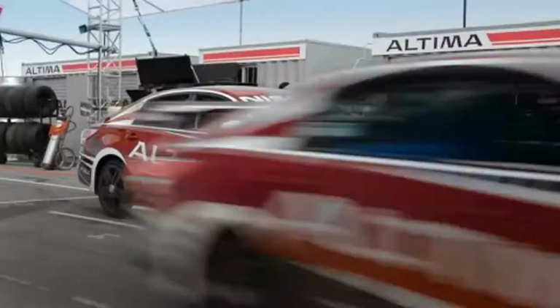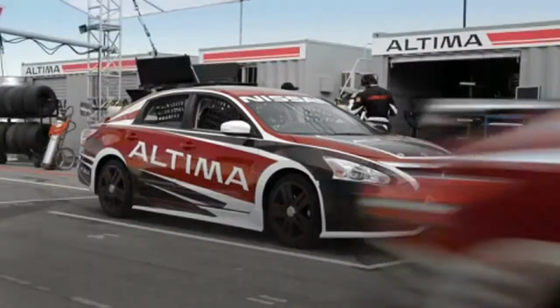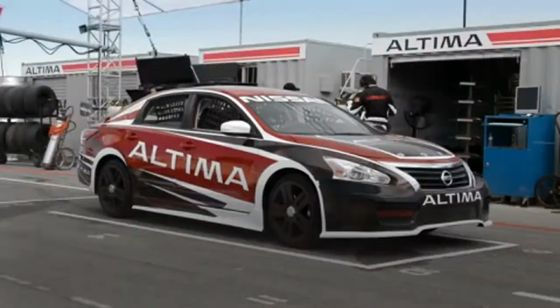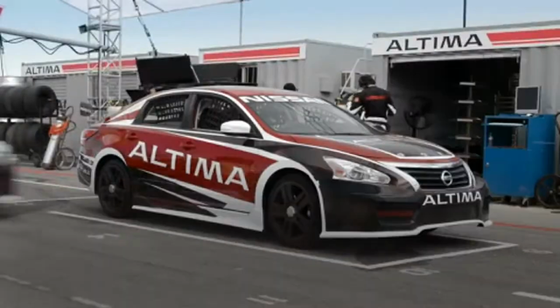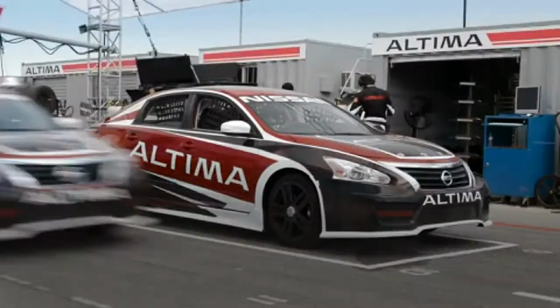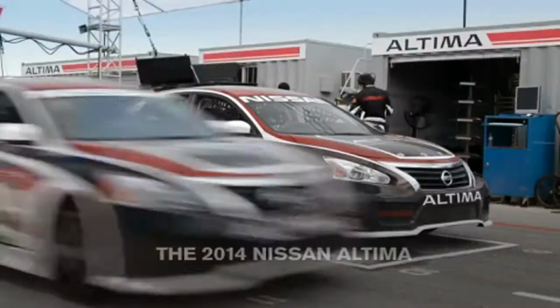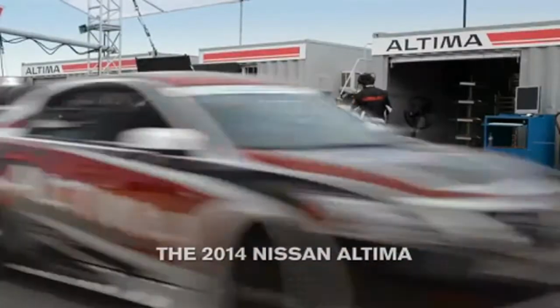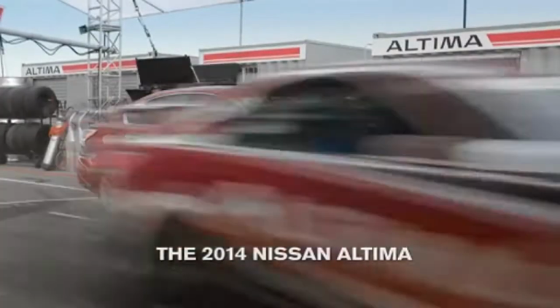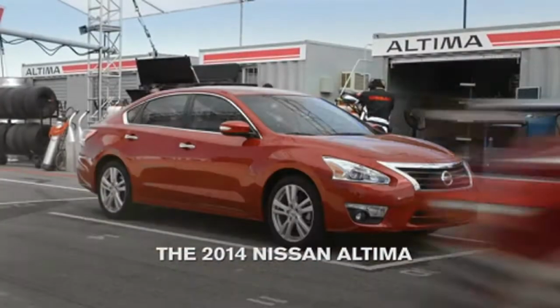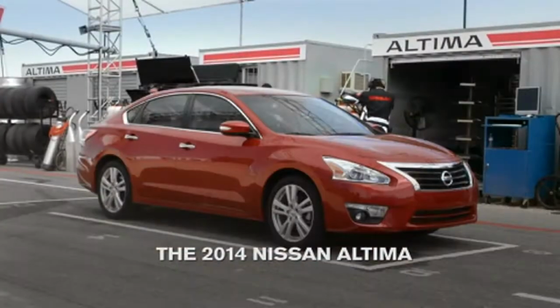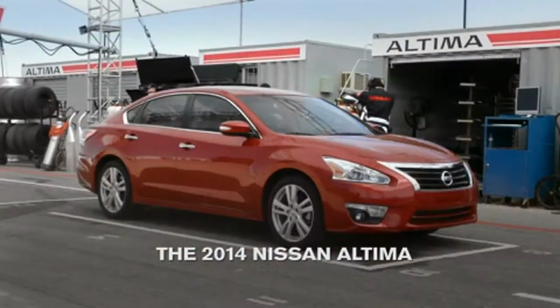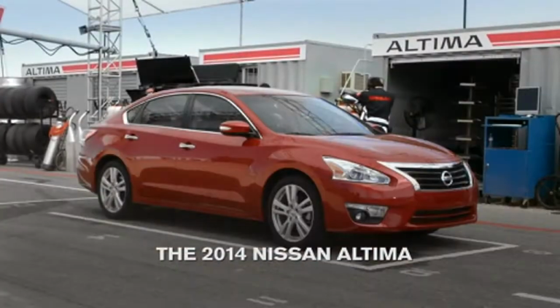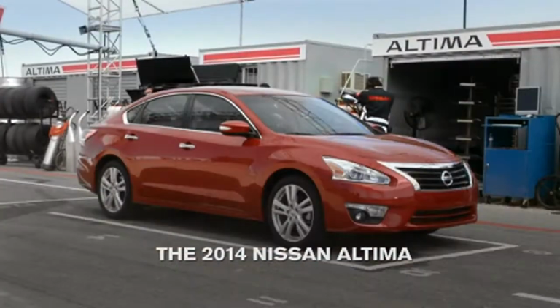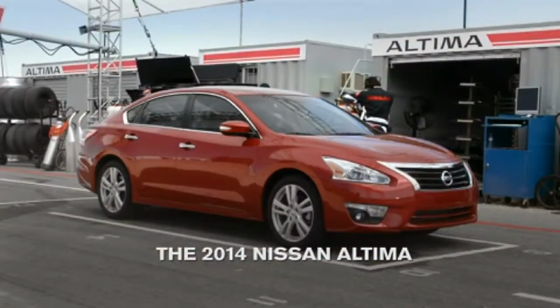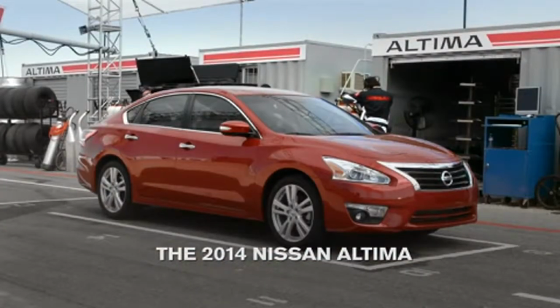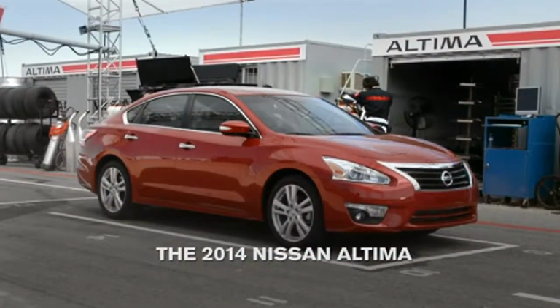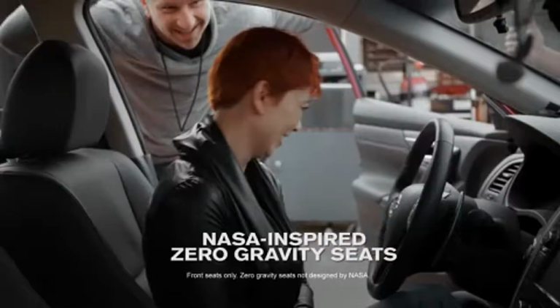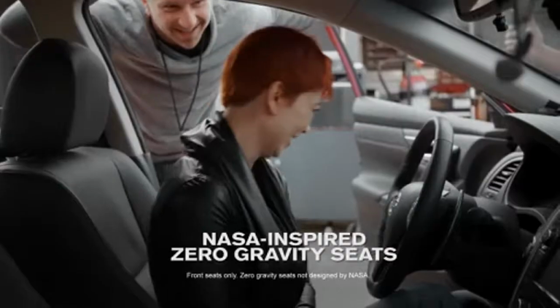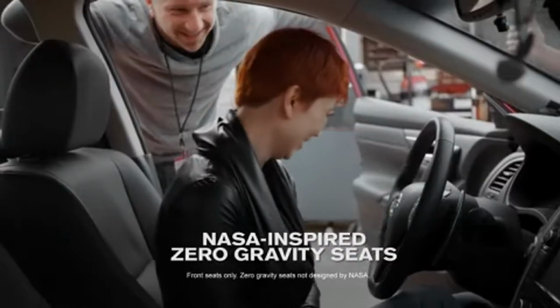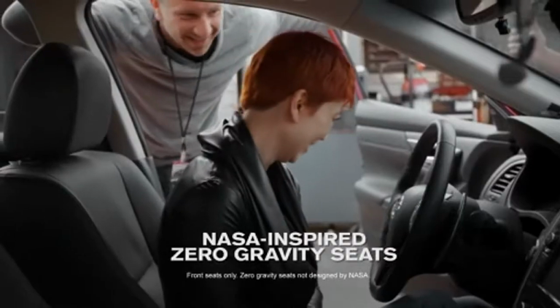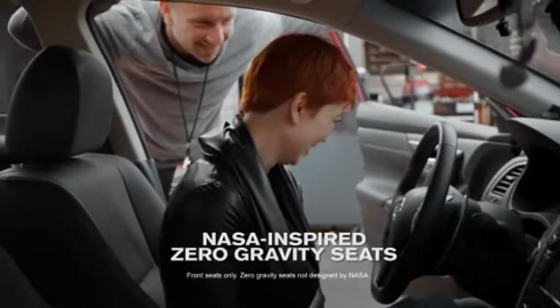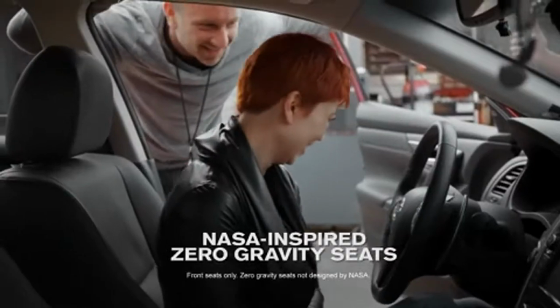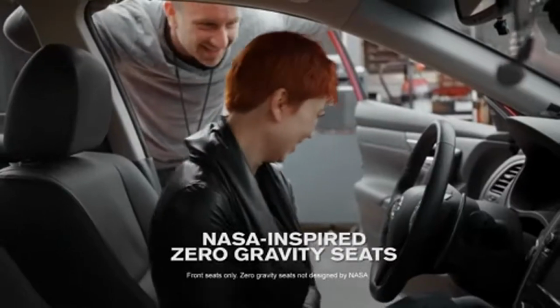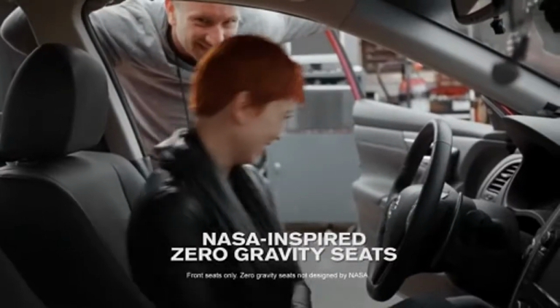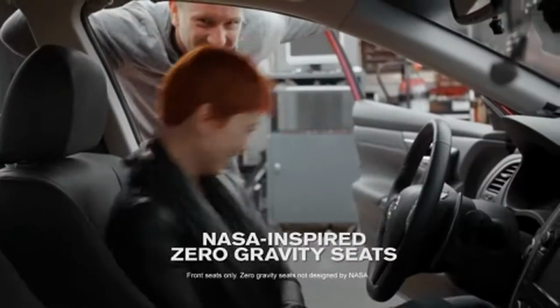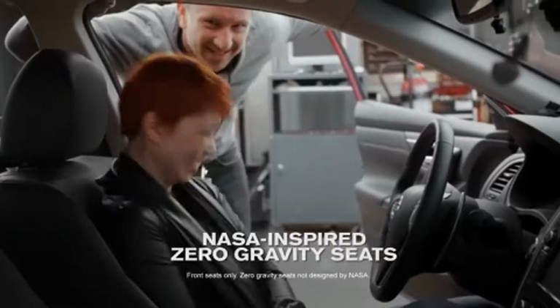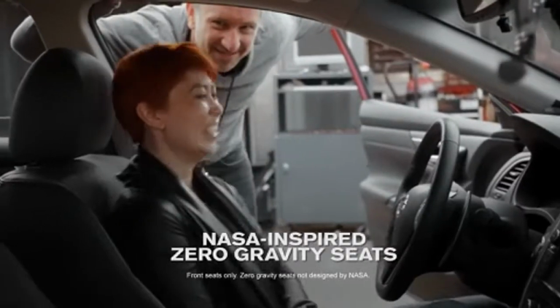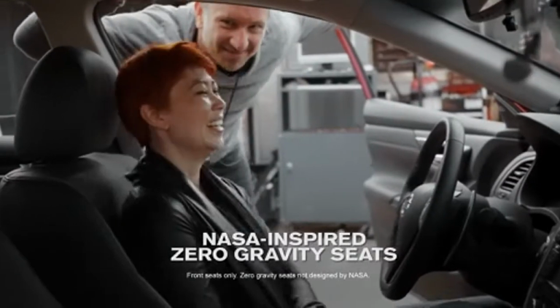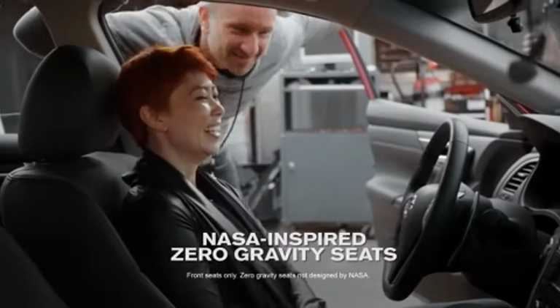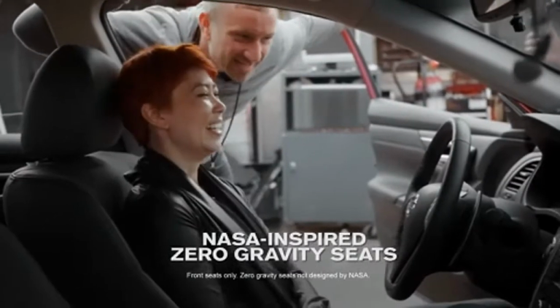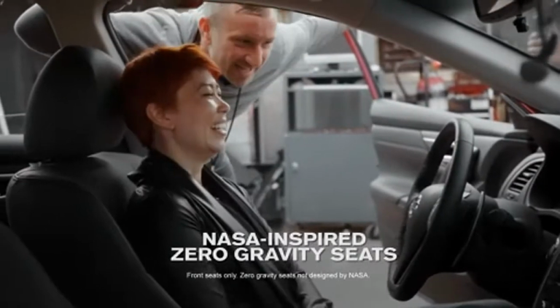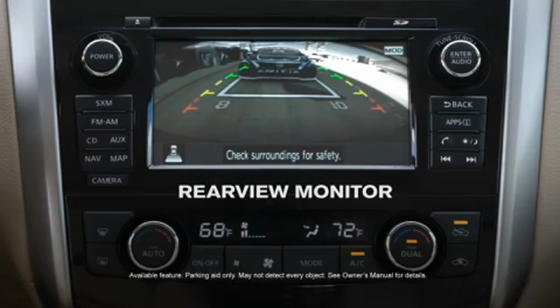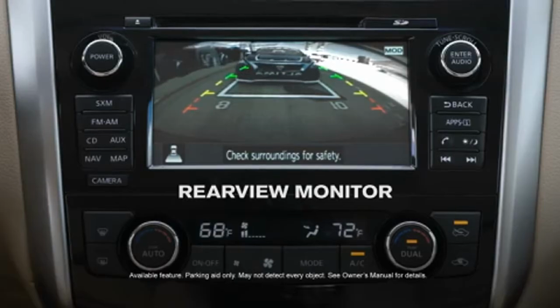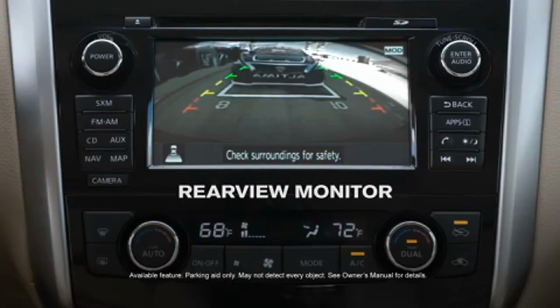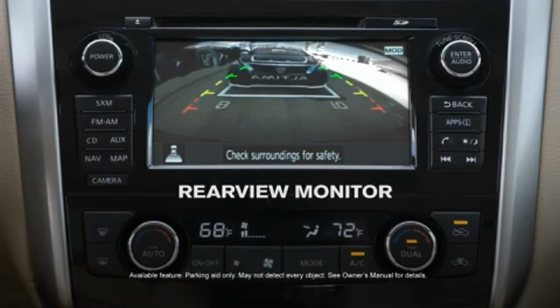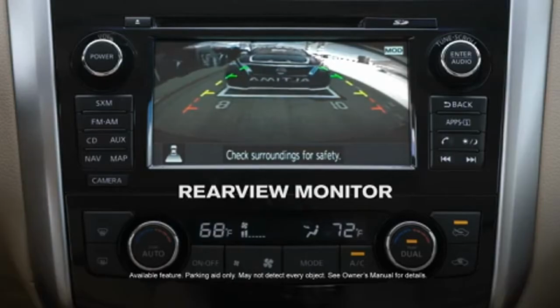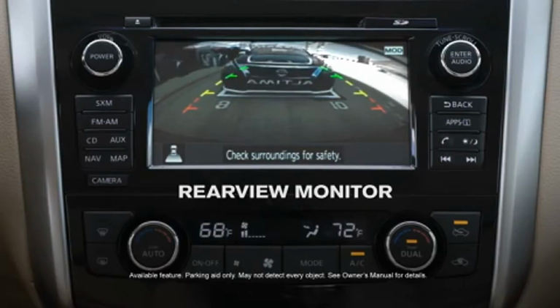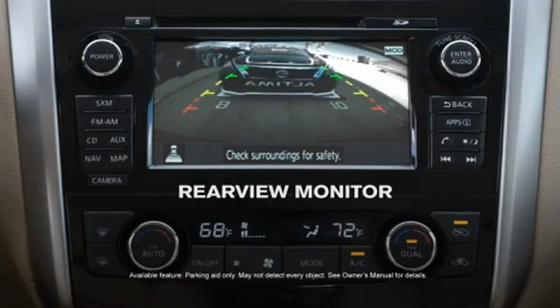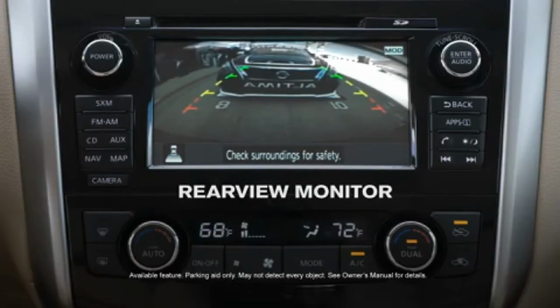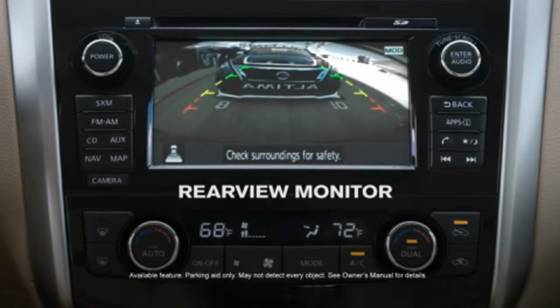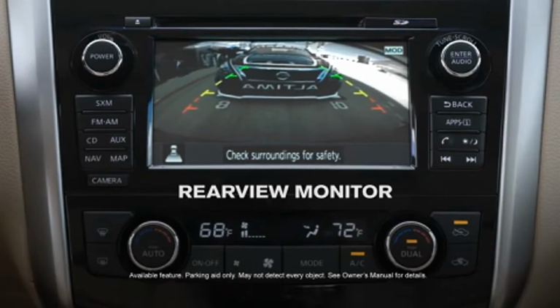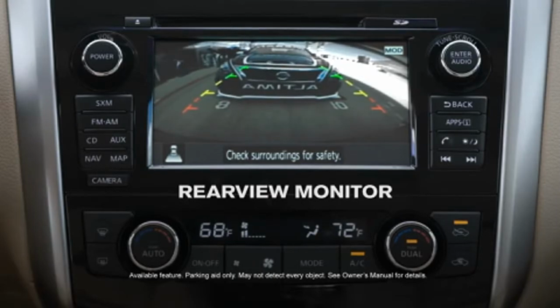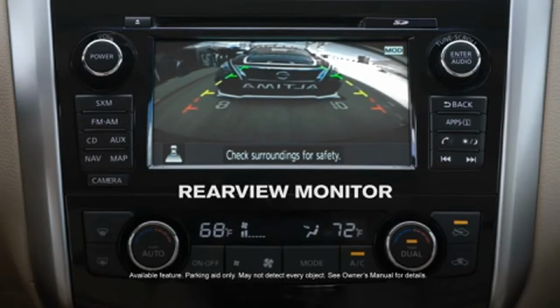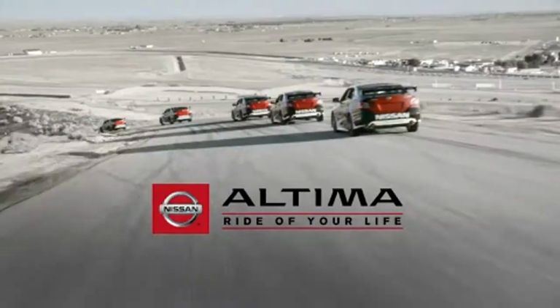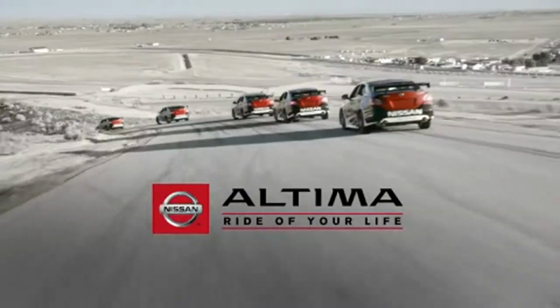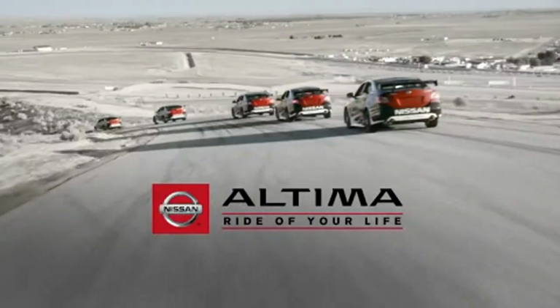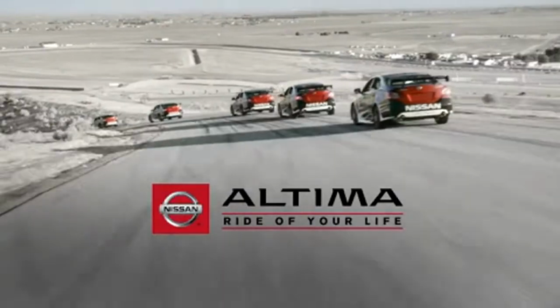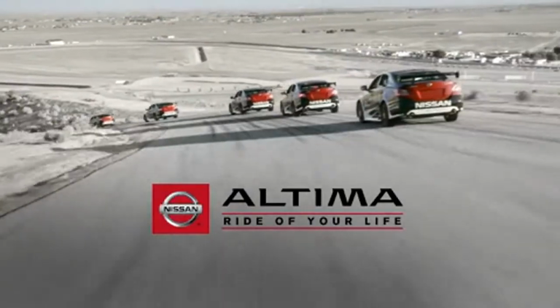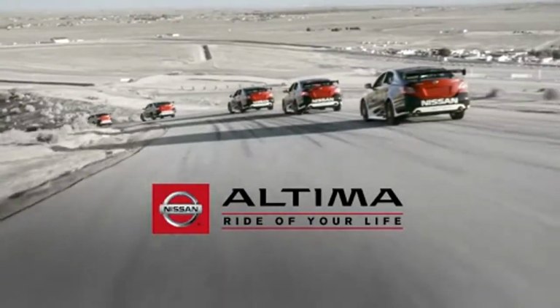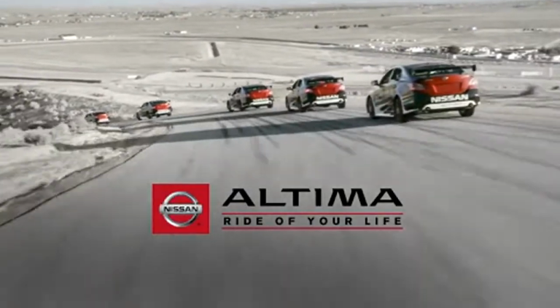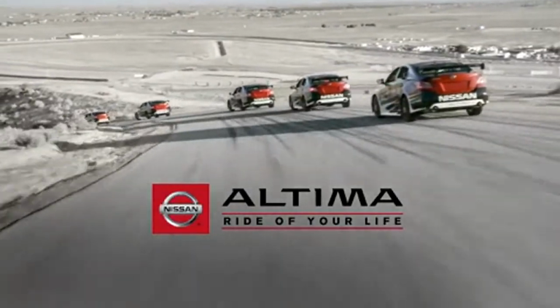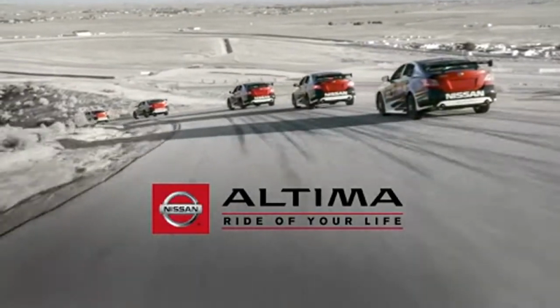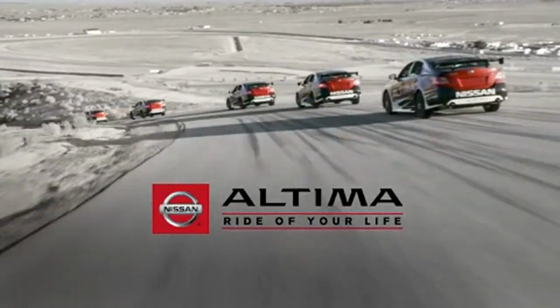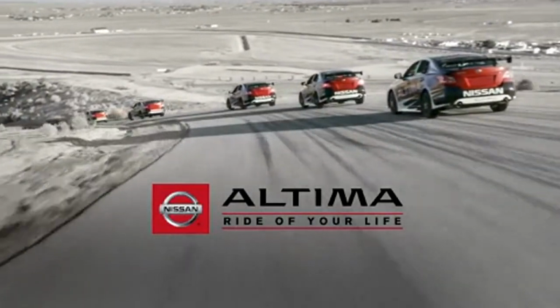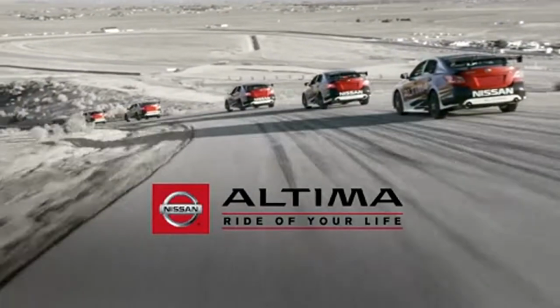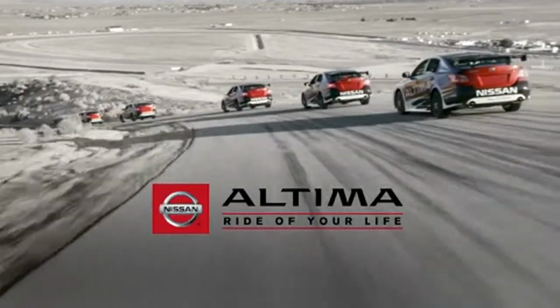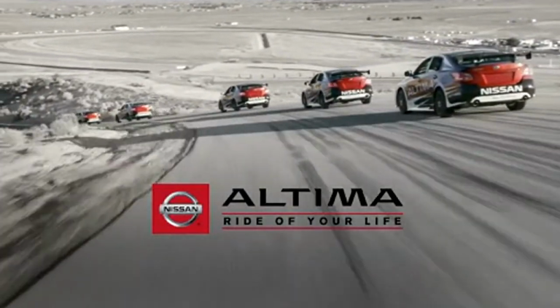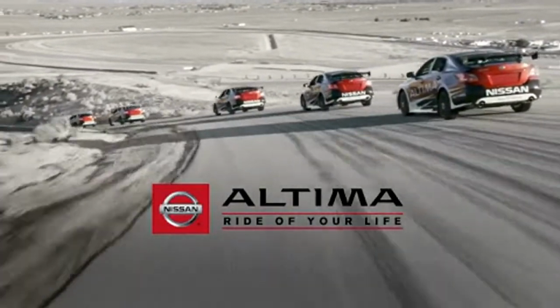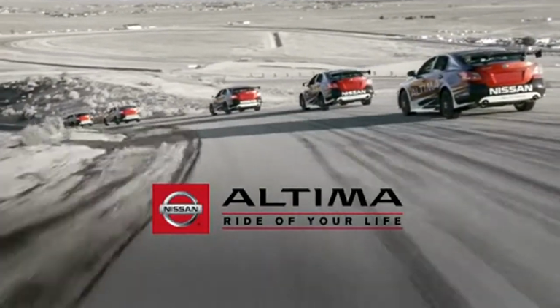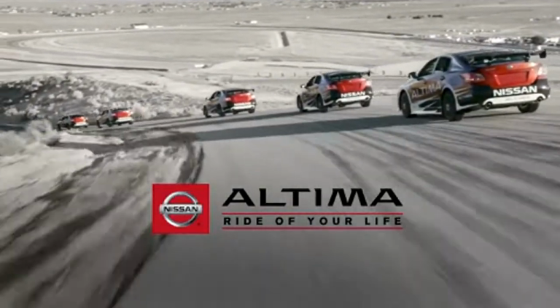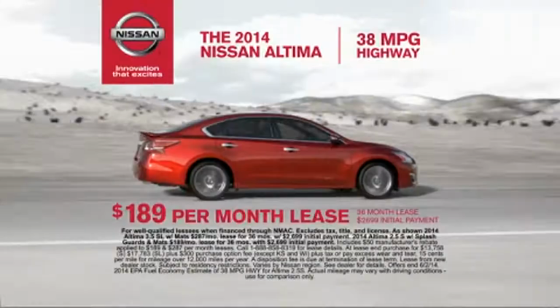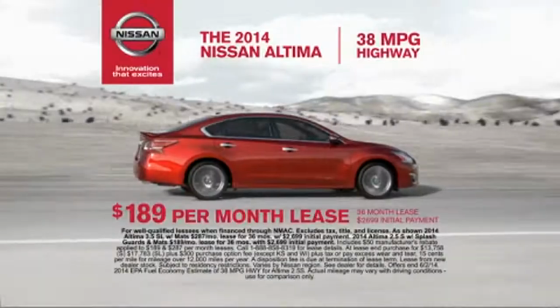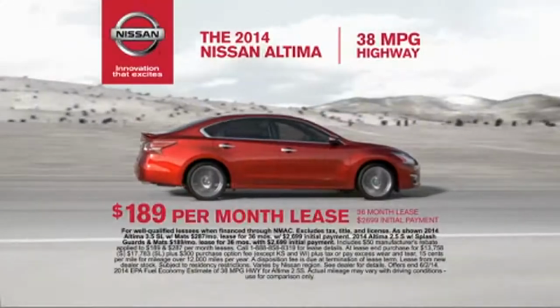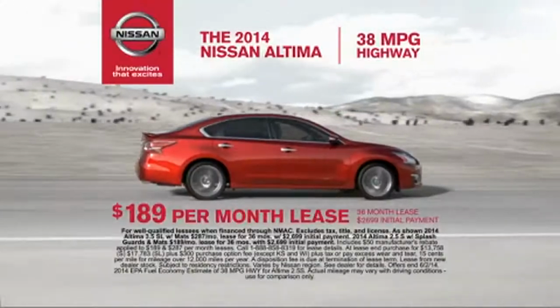The 2014 Nissan Ultima with zero gravity seats and rear view monitor. Get to your local Nissan store for the ride of your life.